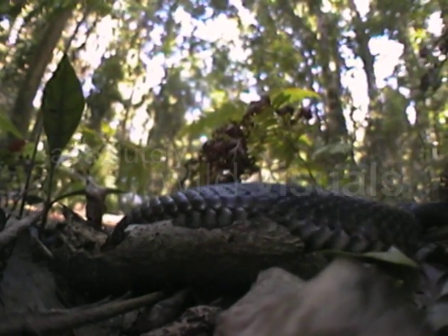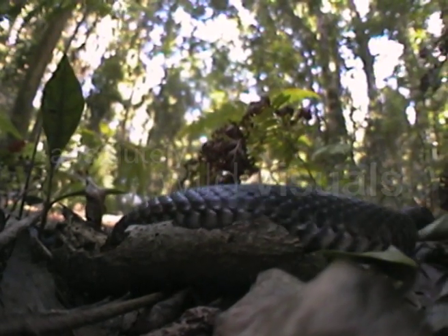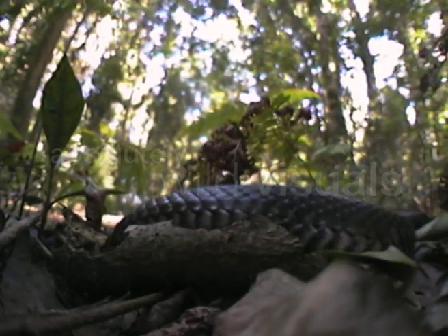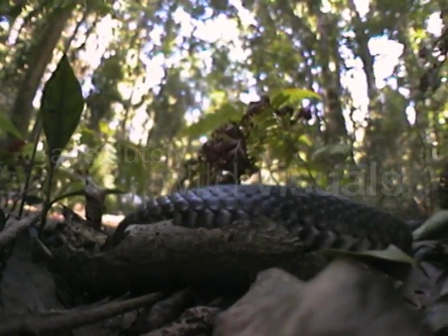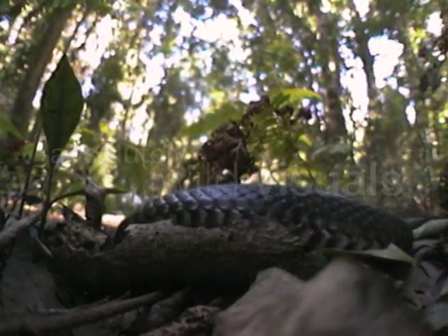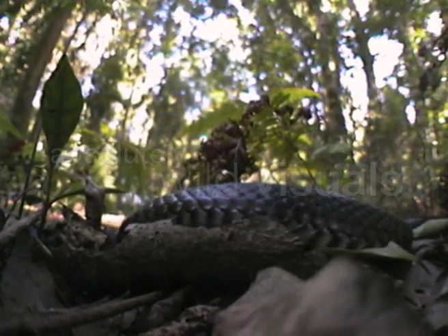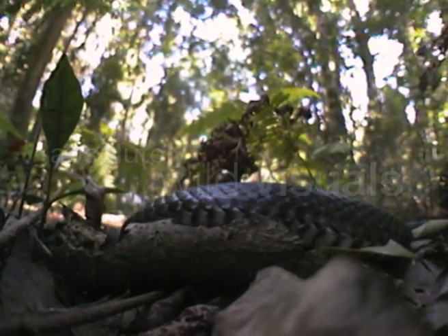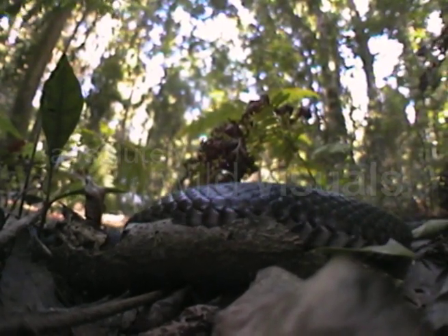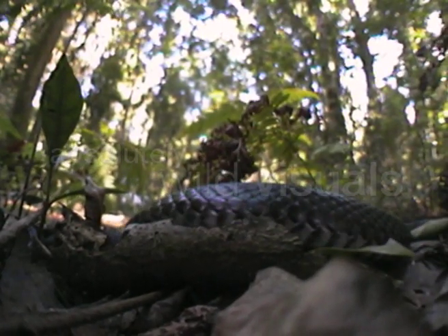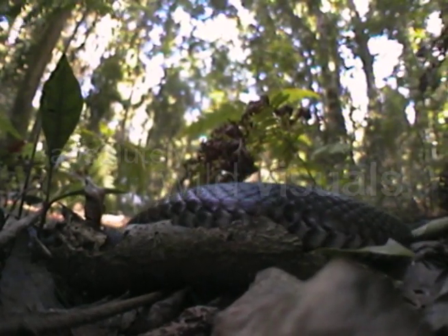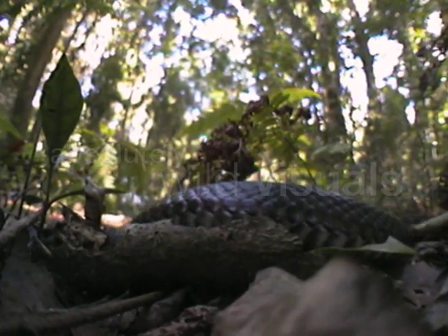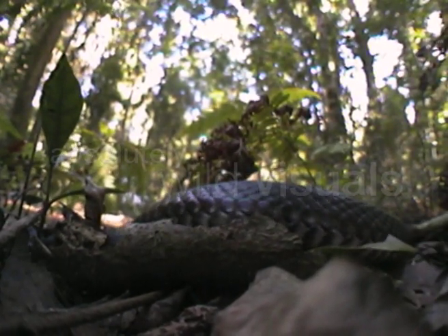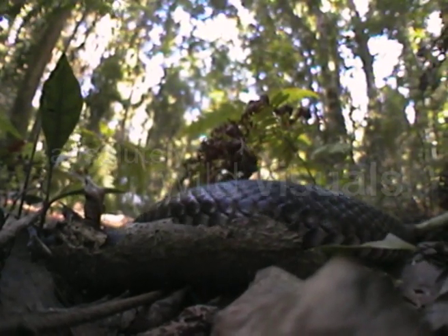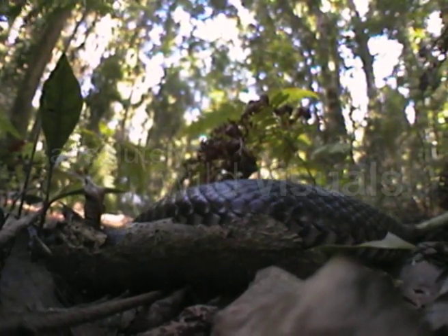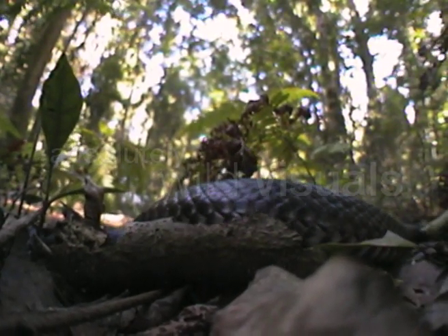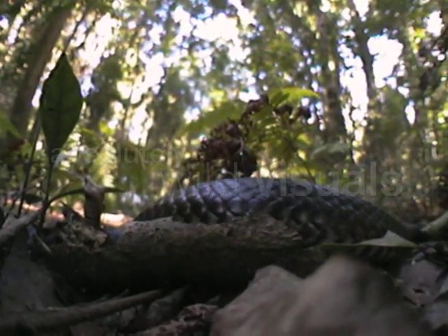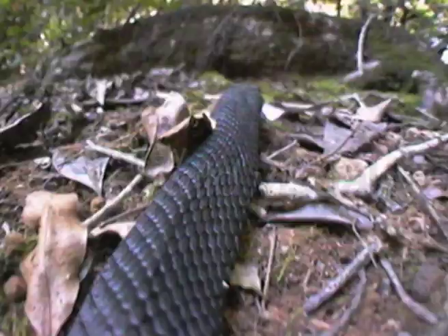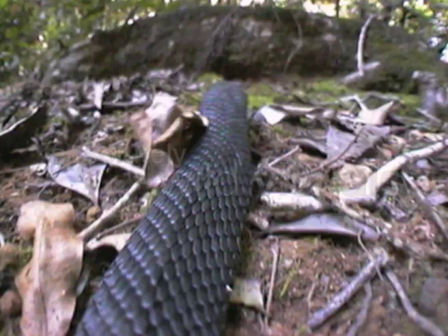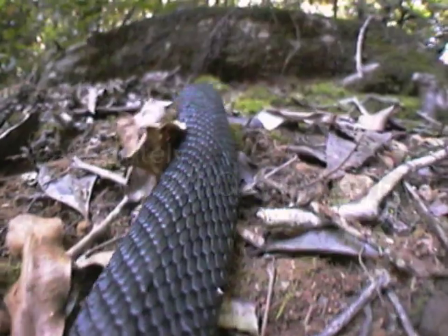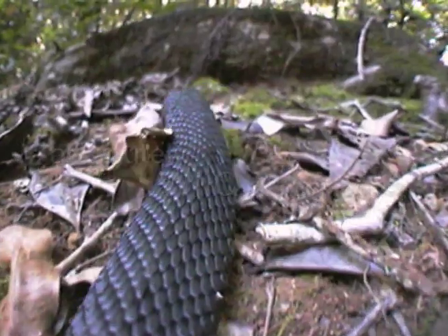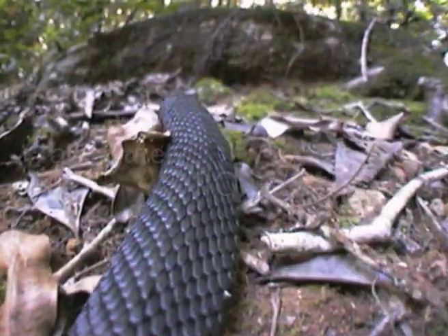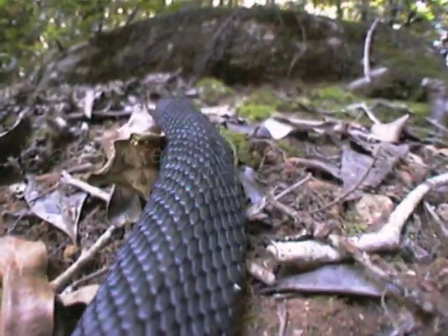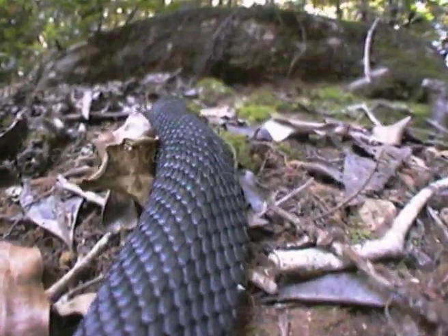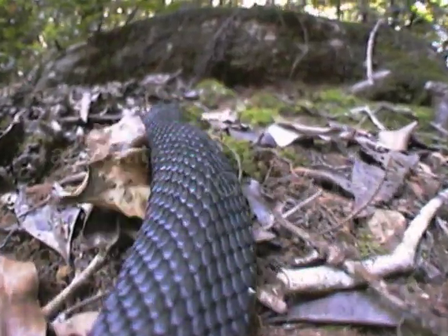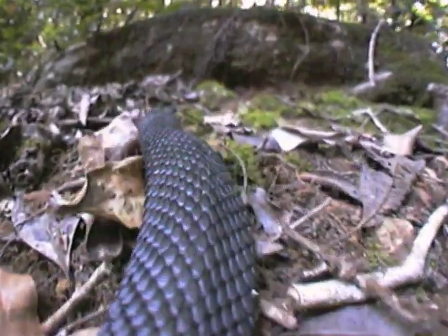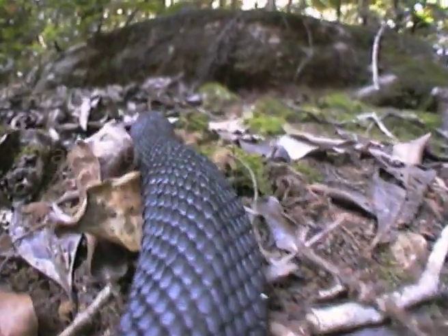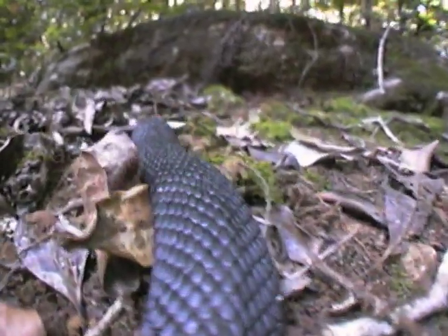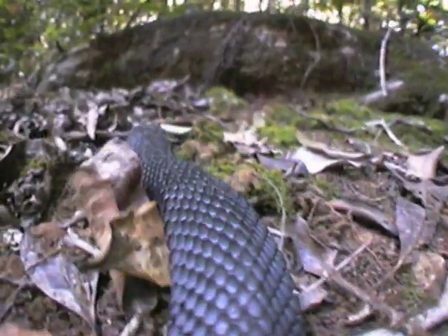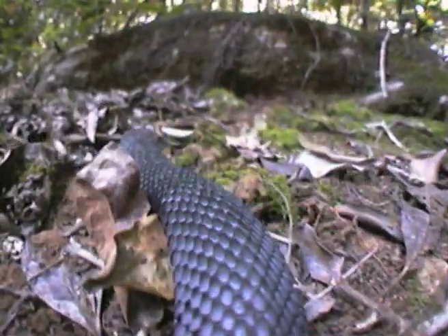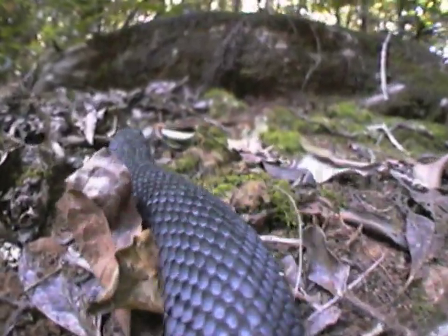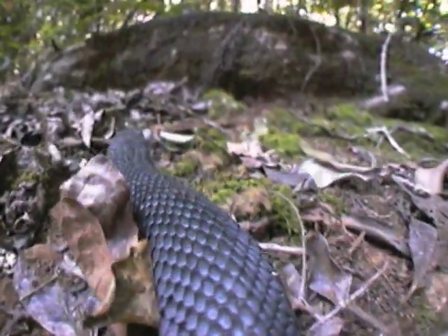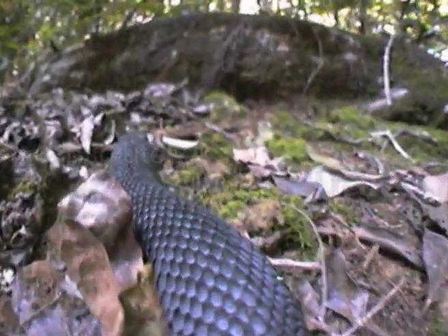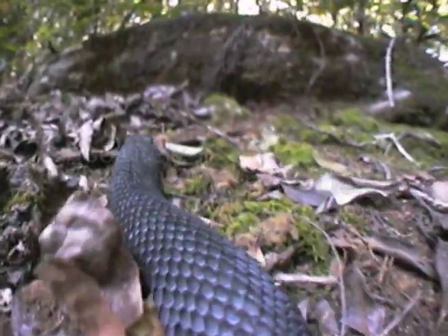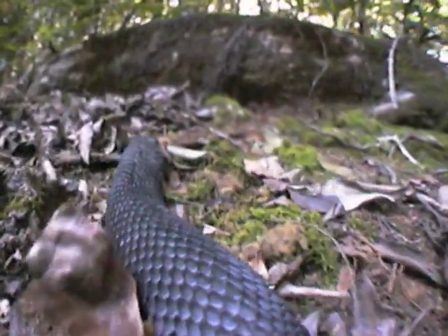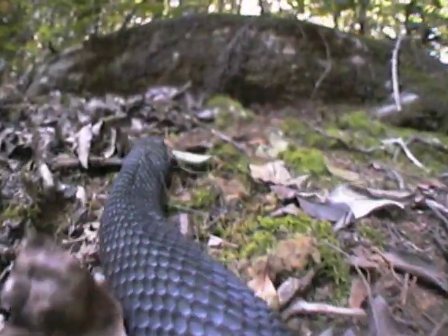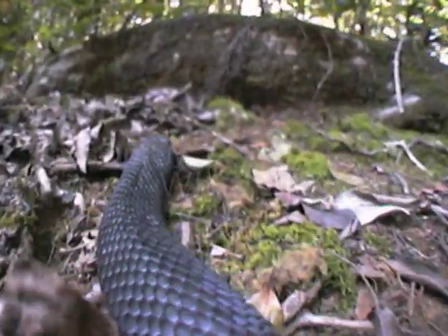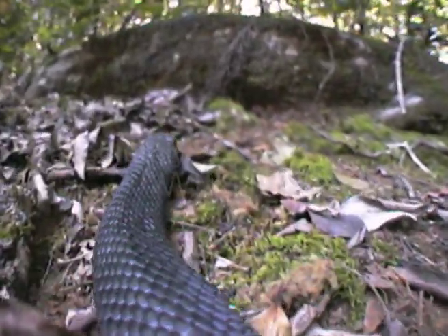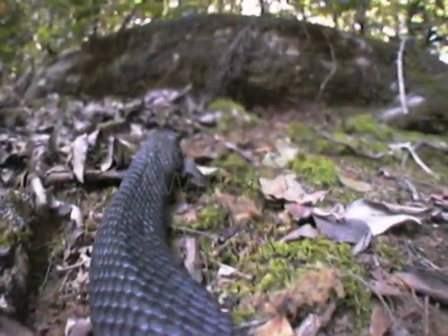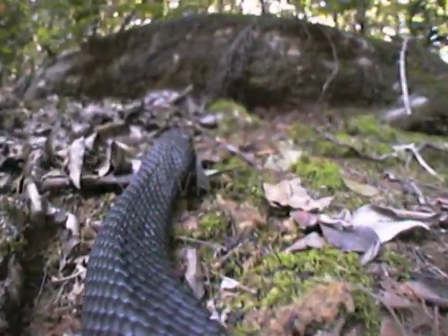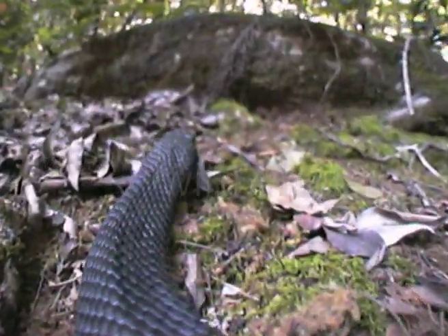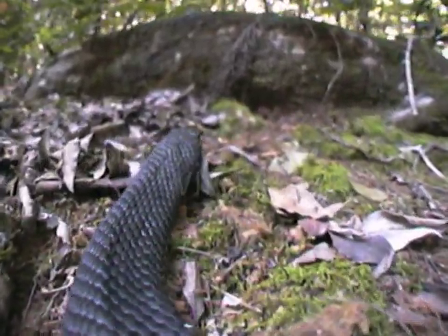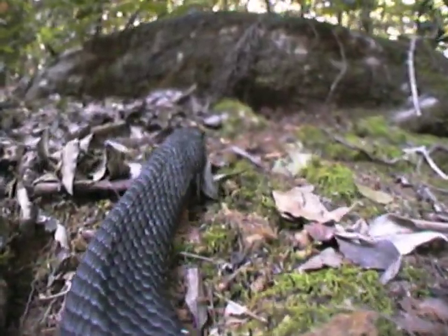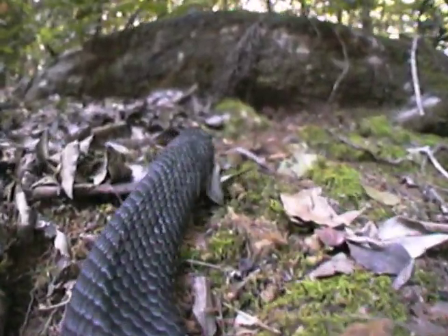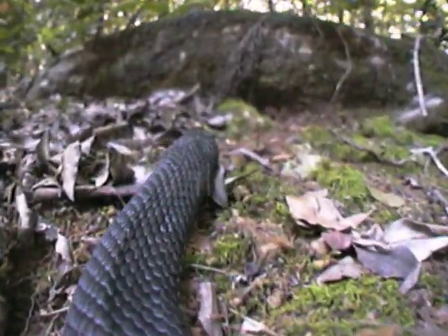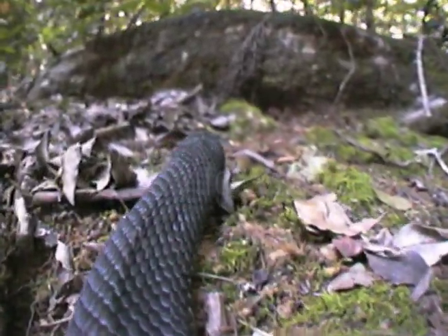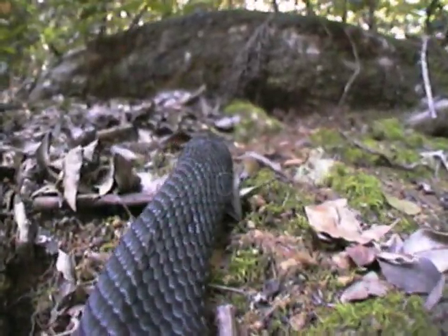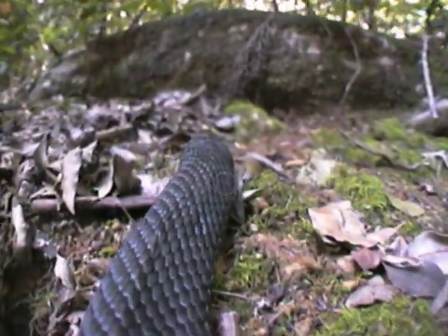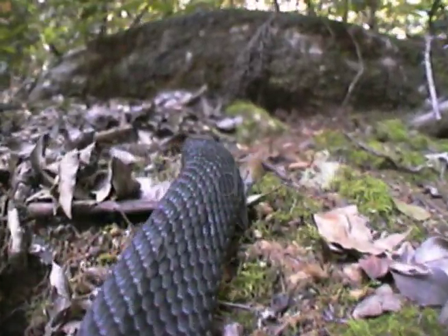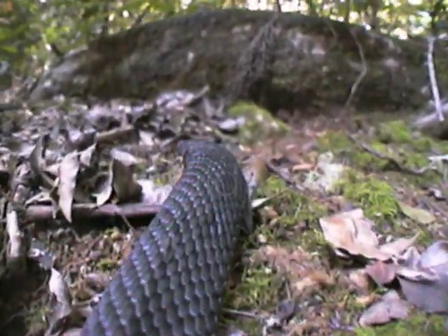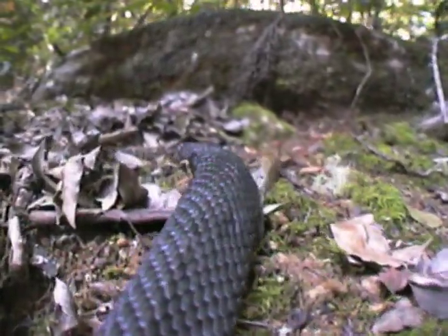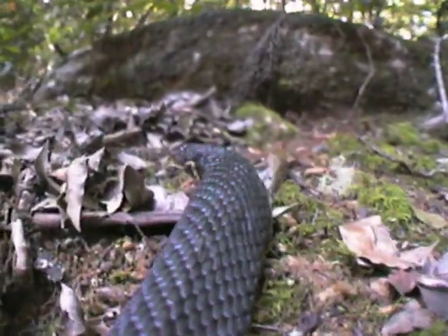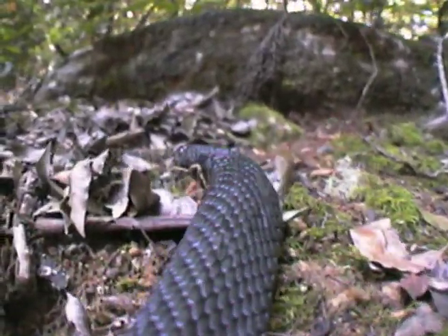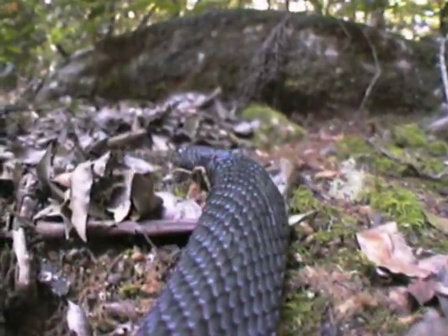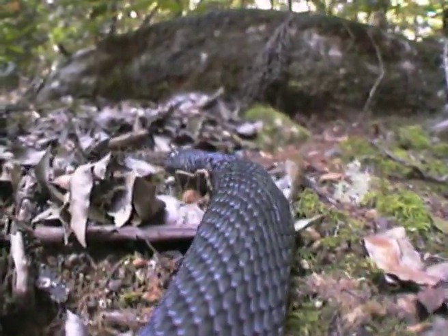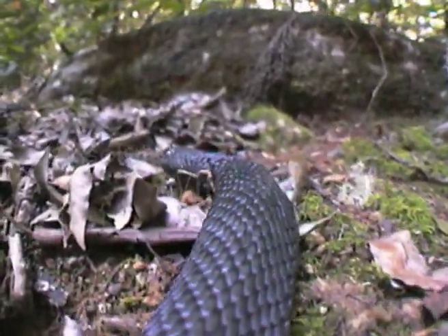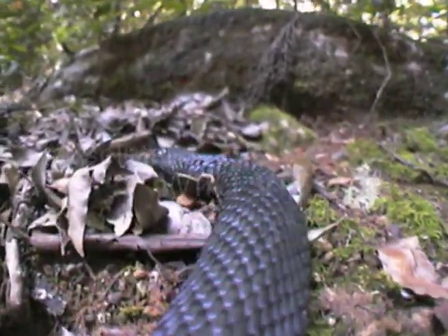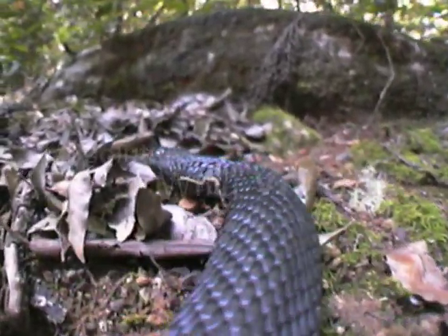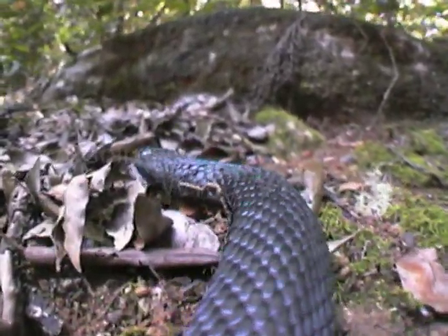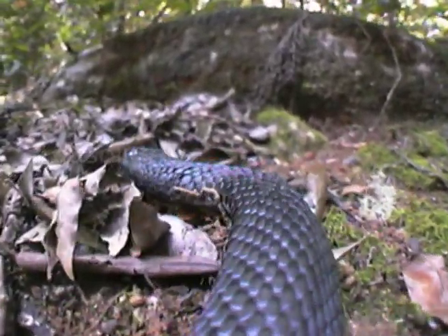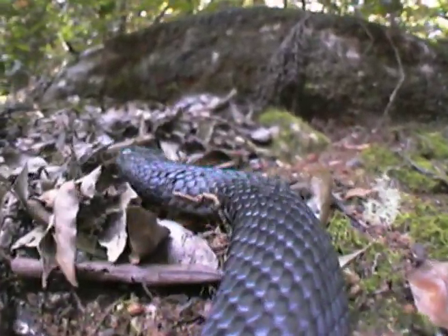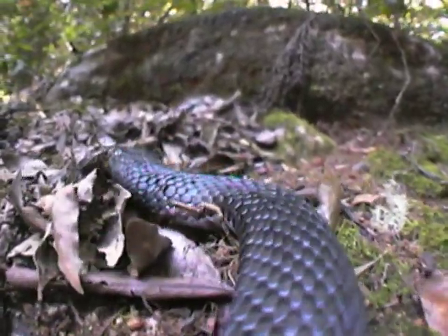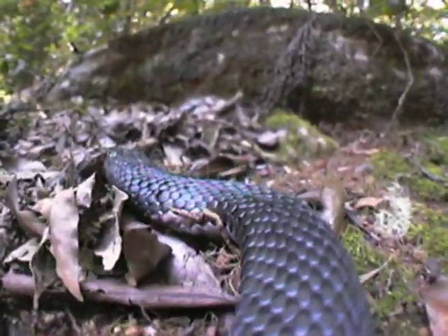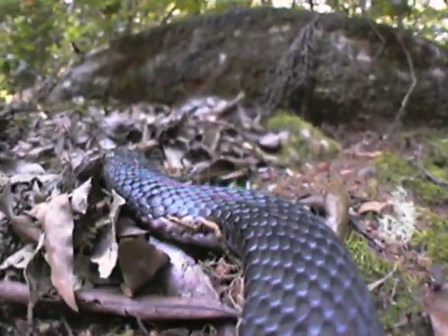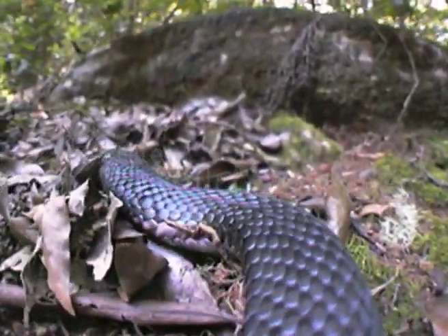It's venomous, but its lack of aggression means it's considered far less dangerous than the eastern brown.